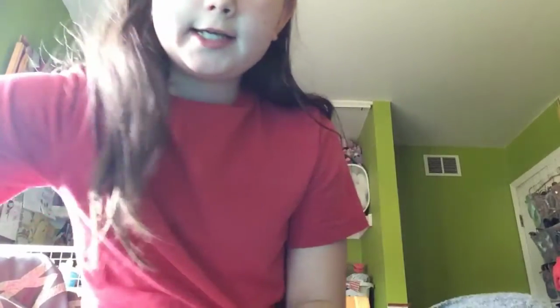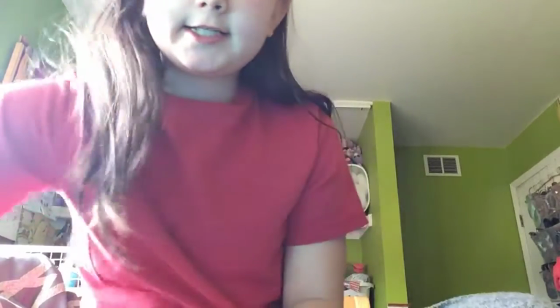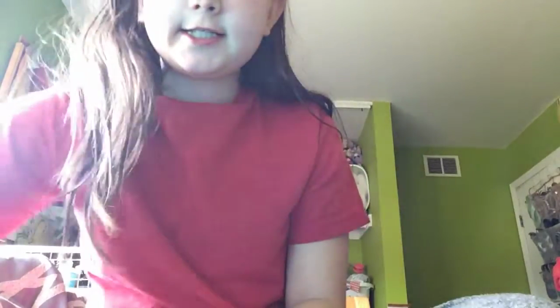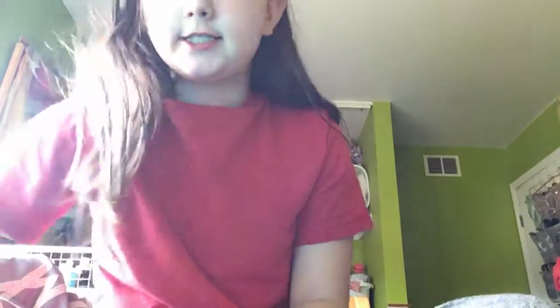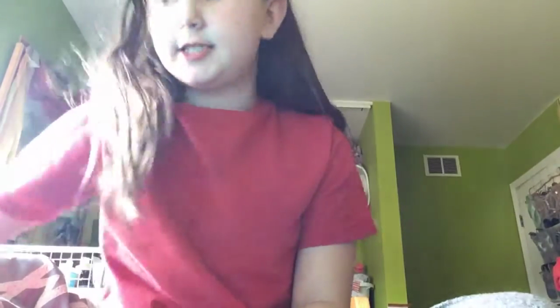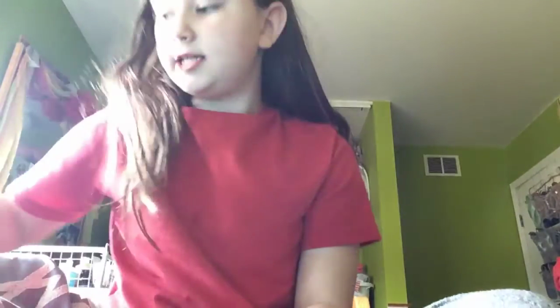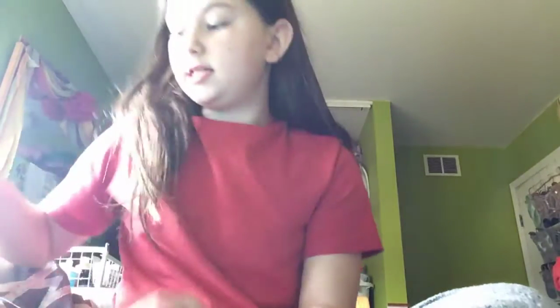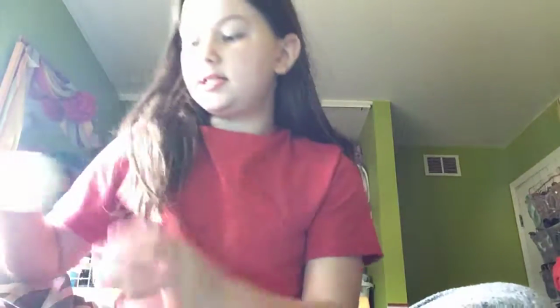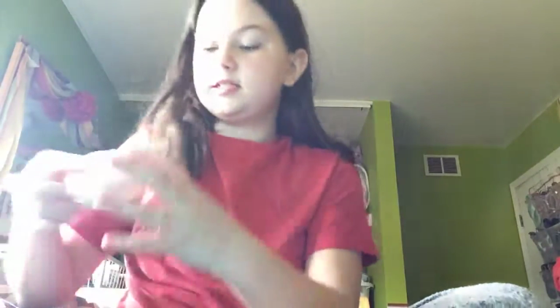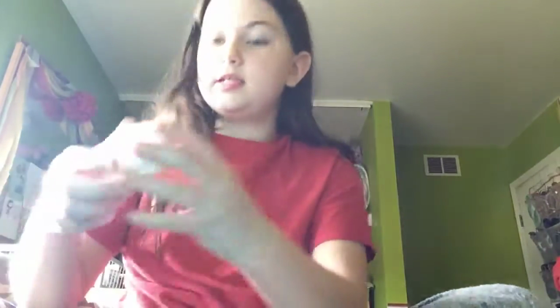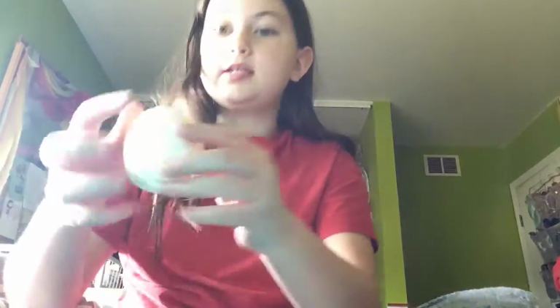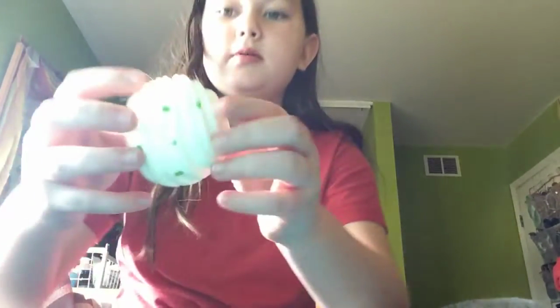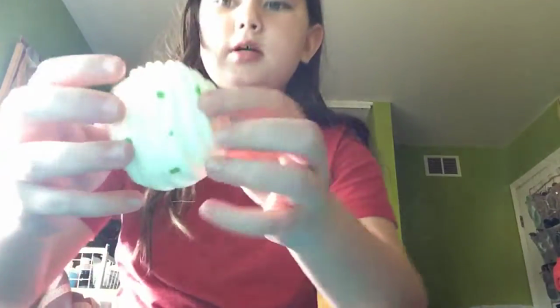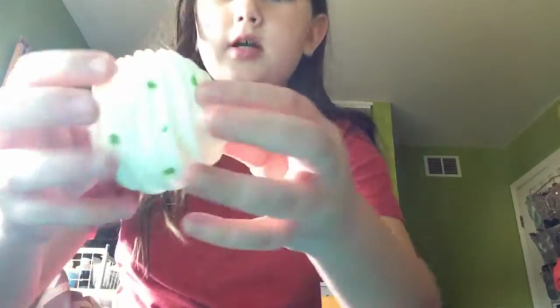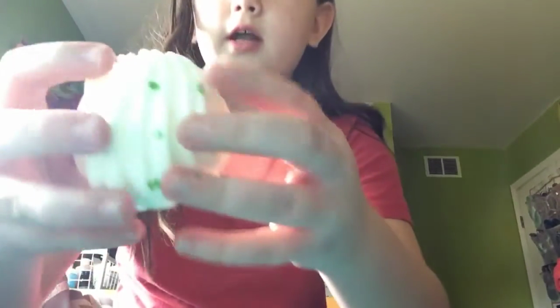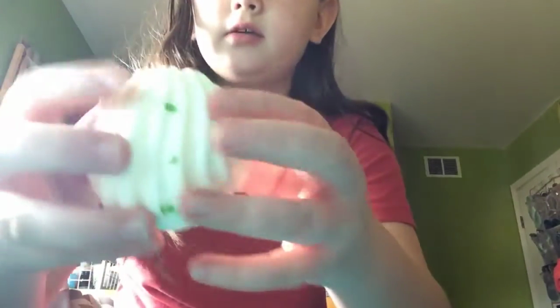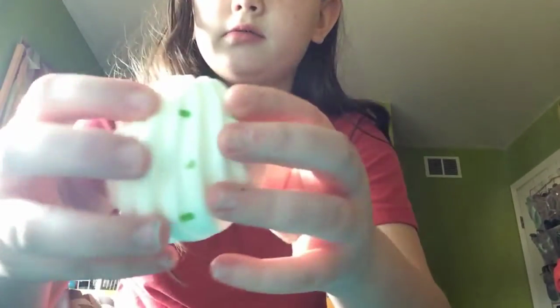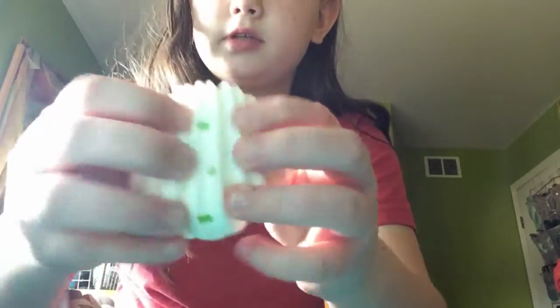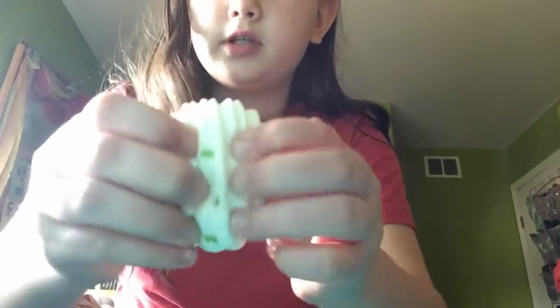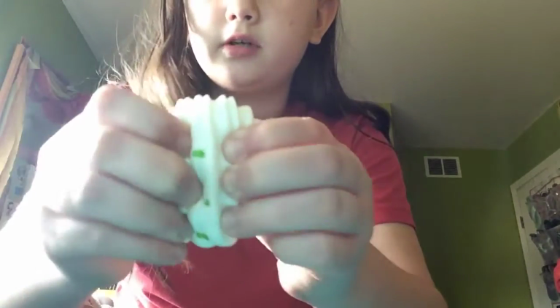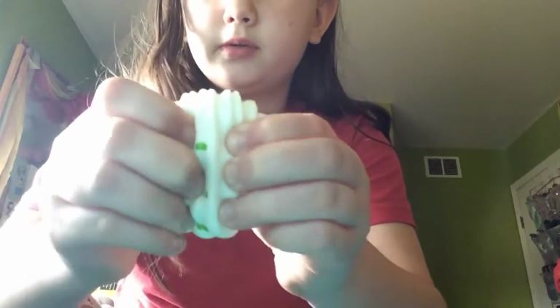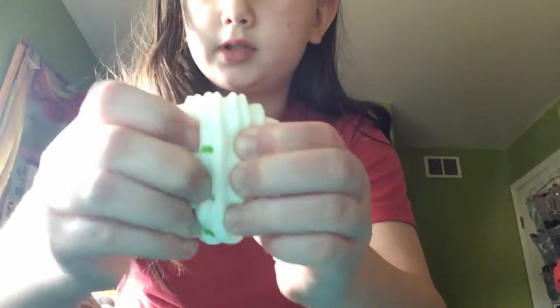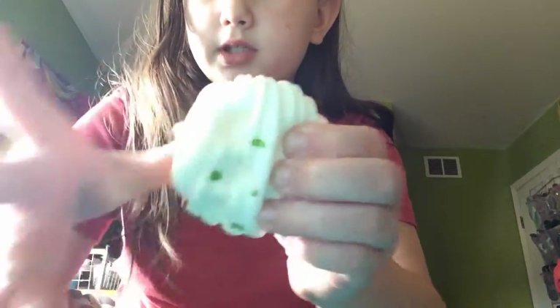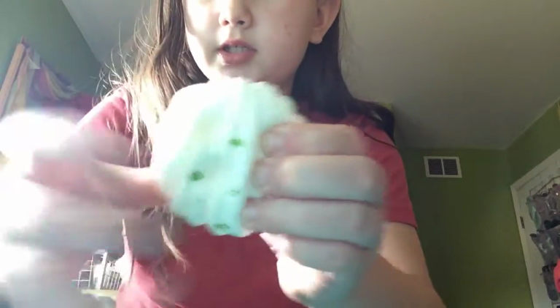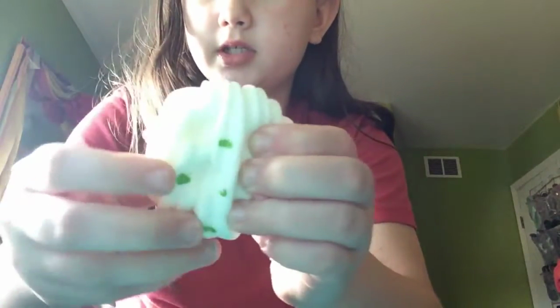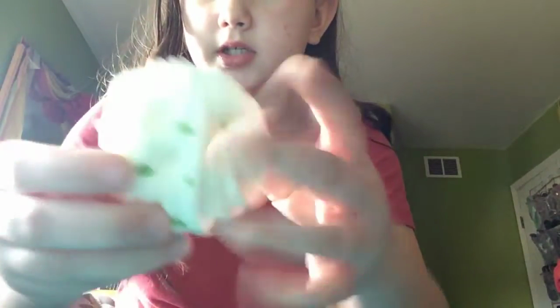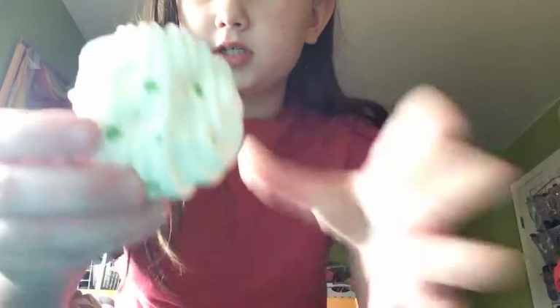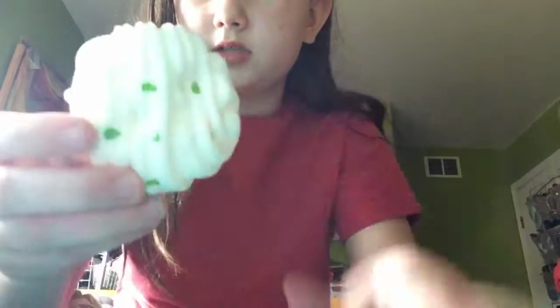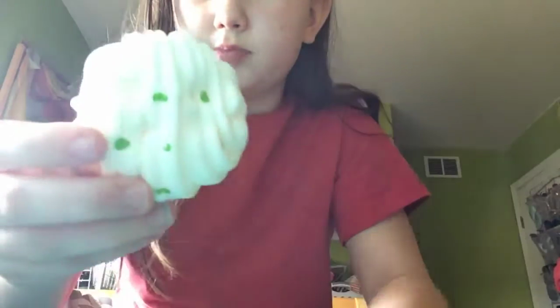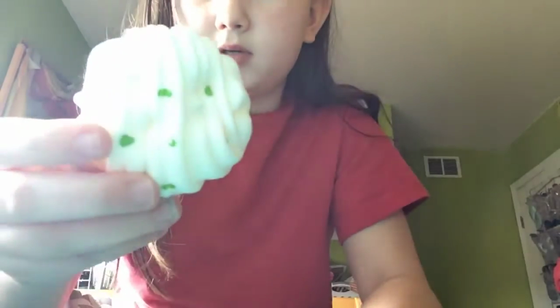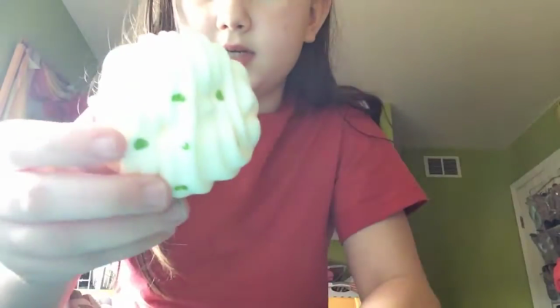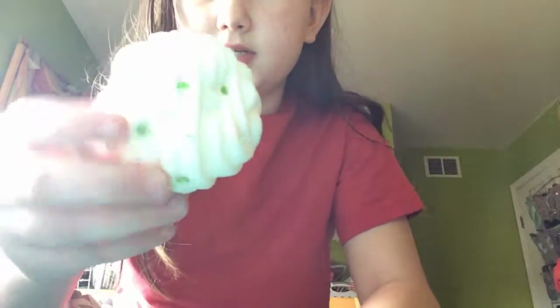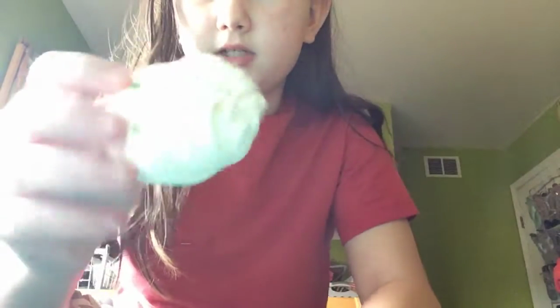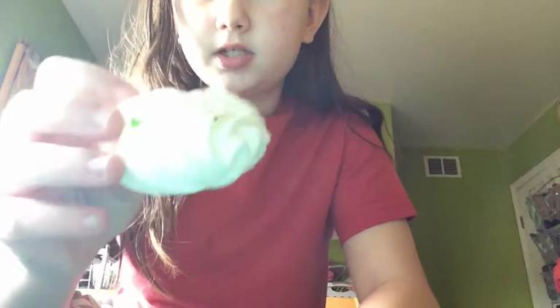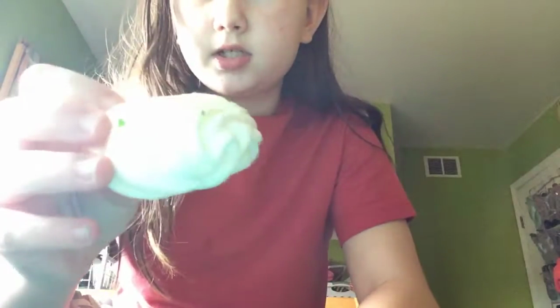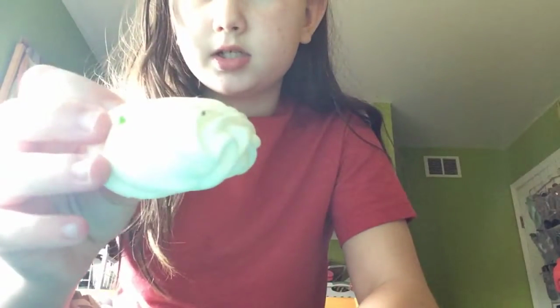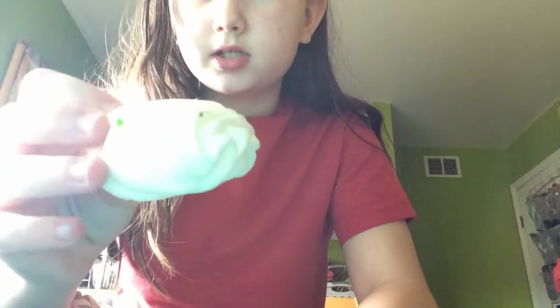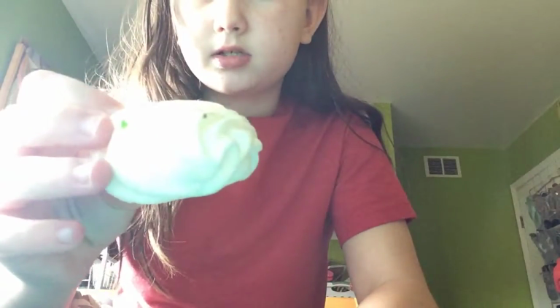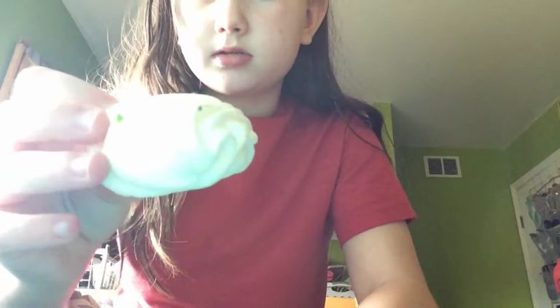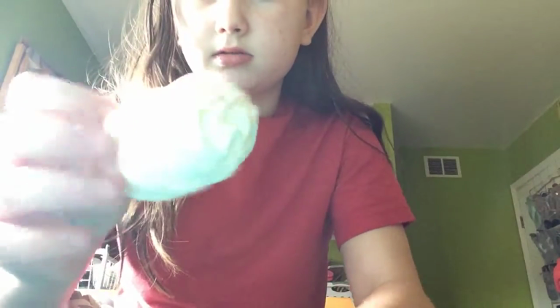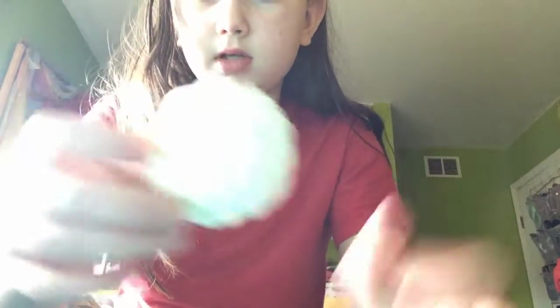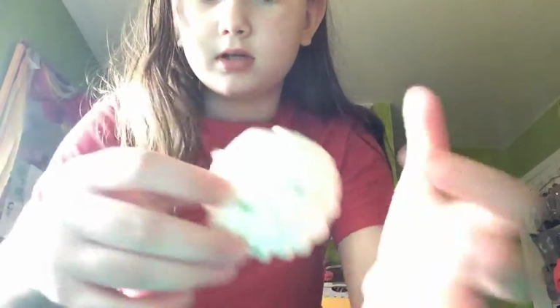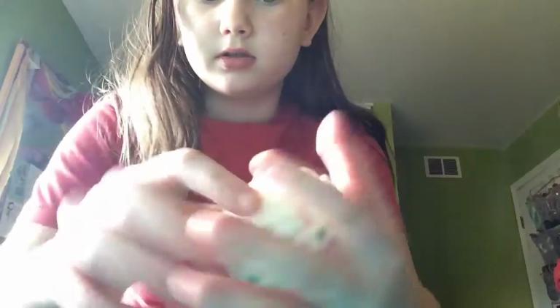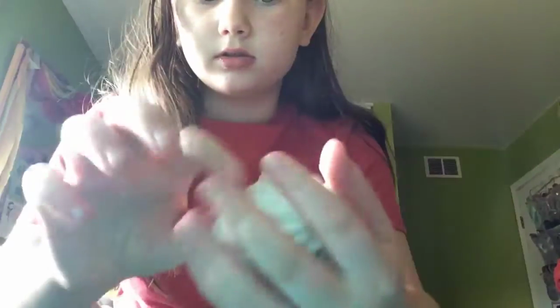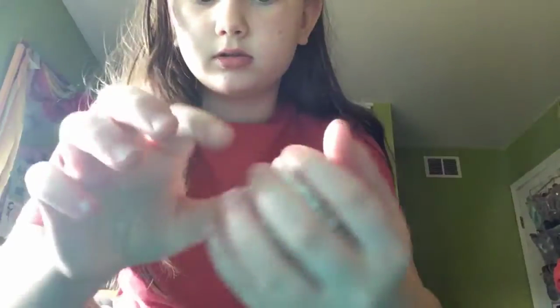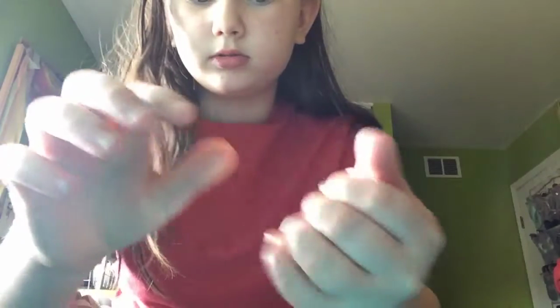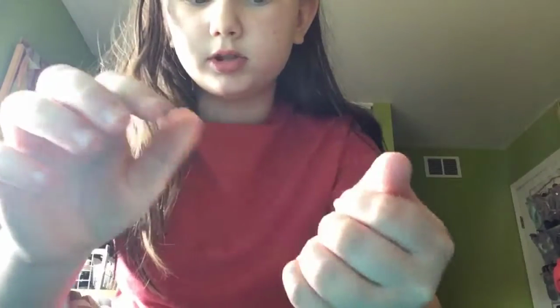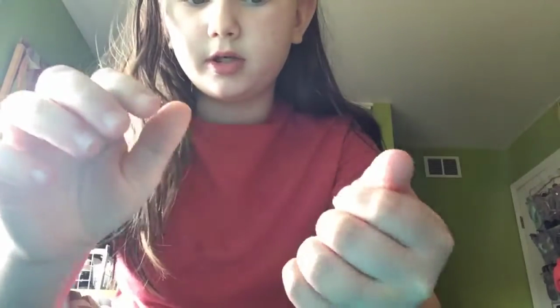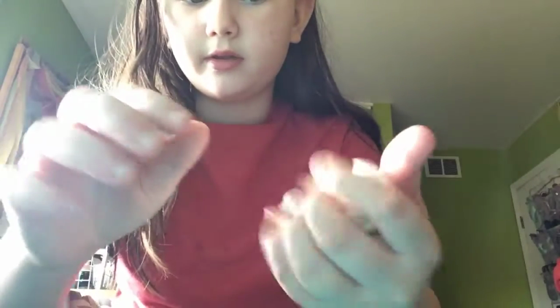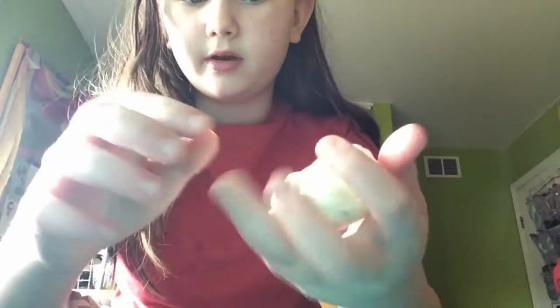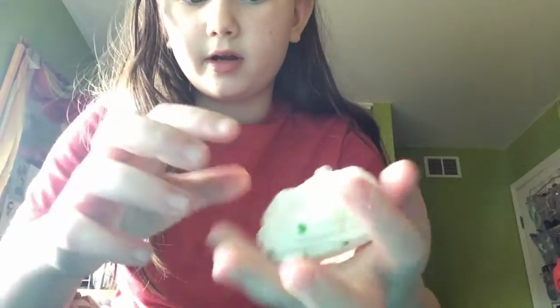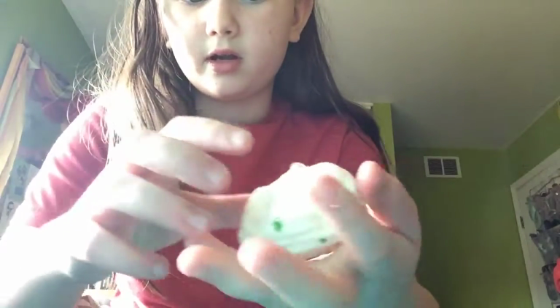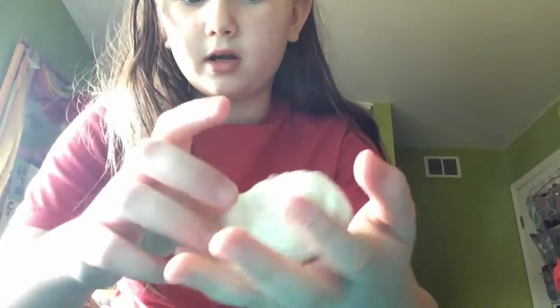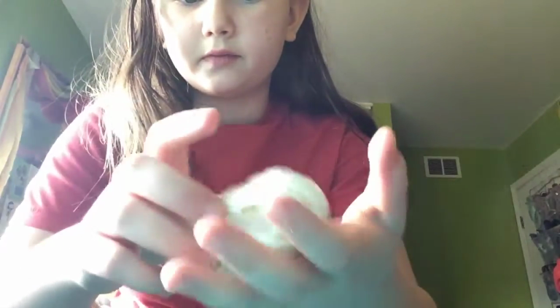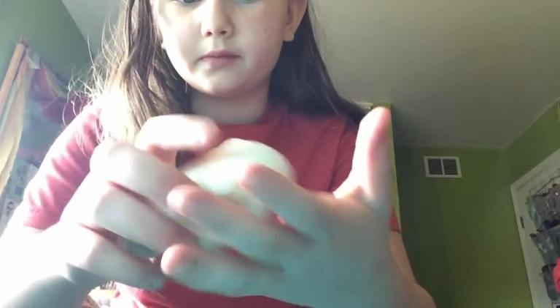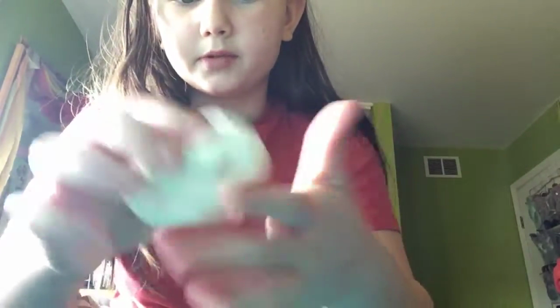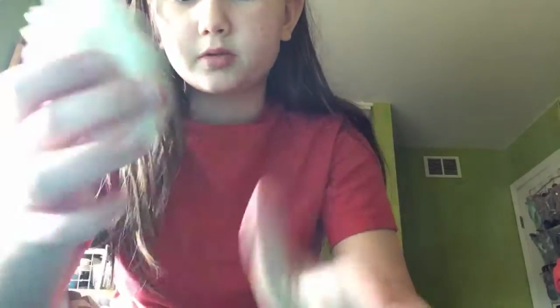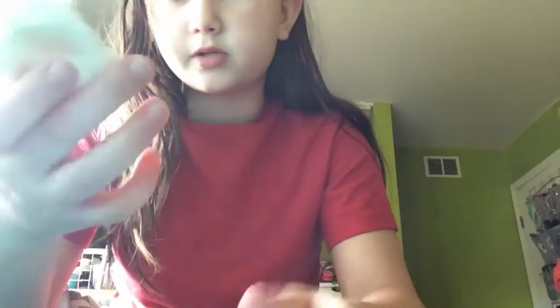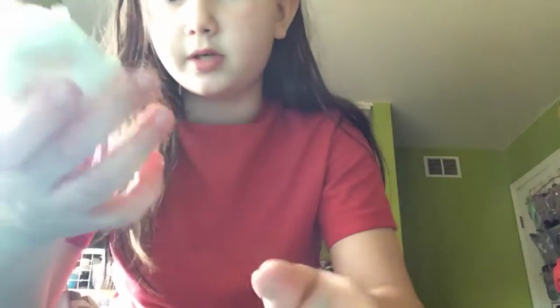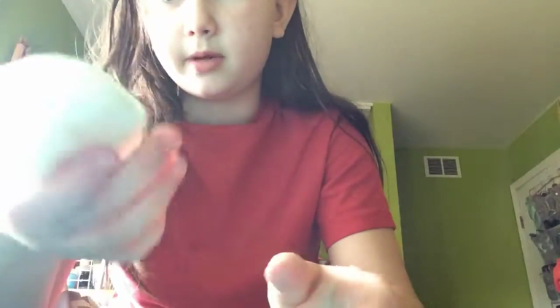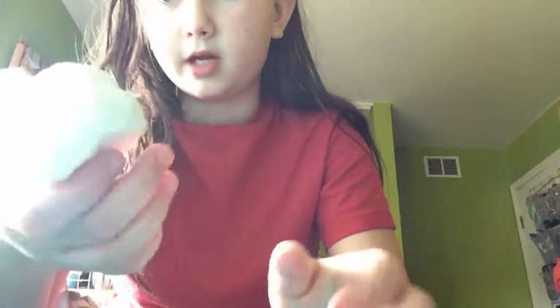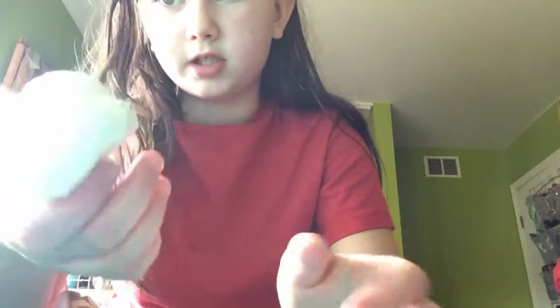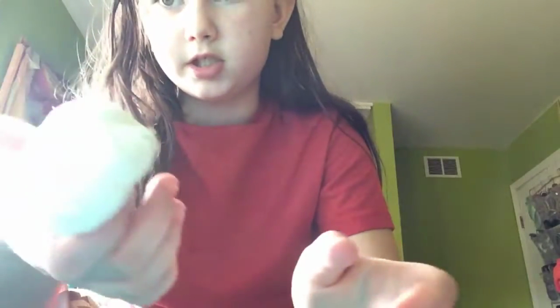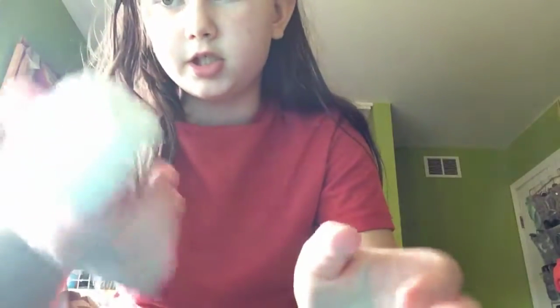Next is this one. I don't really know what this is, but it's just a squishy I got from the squishy package.